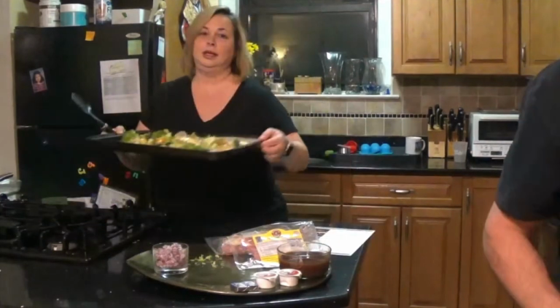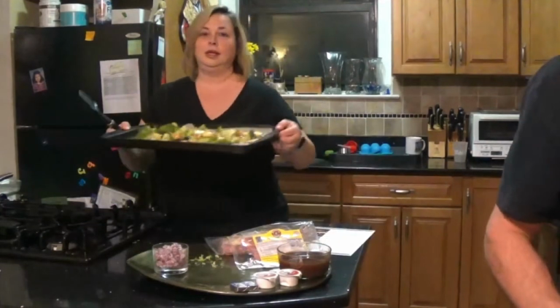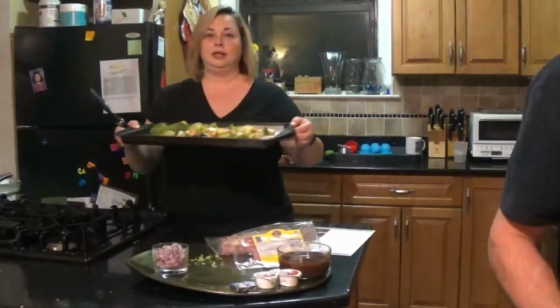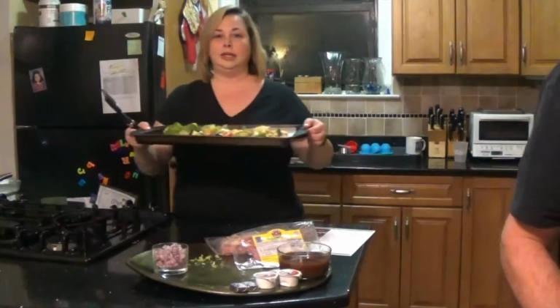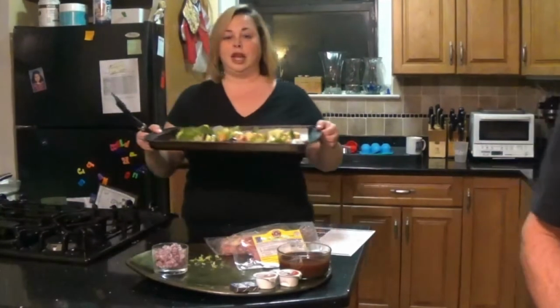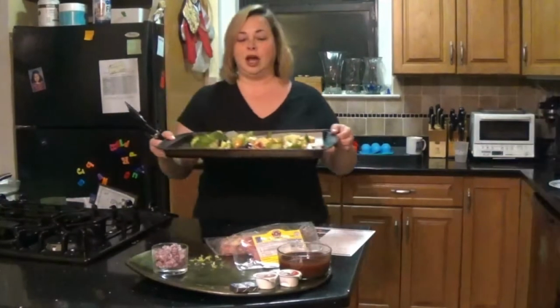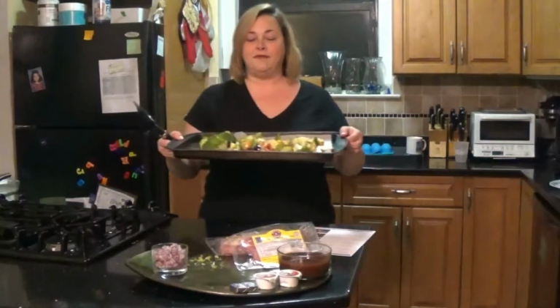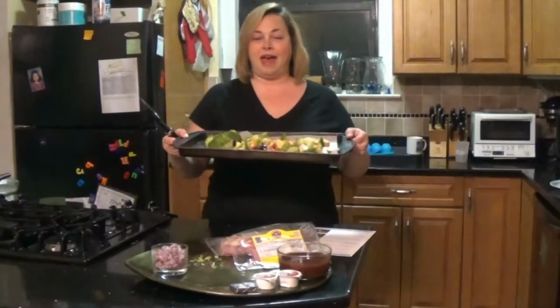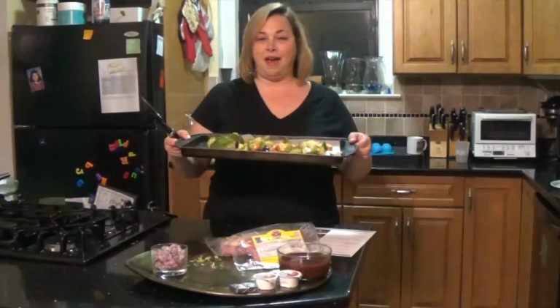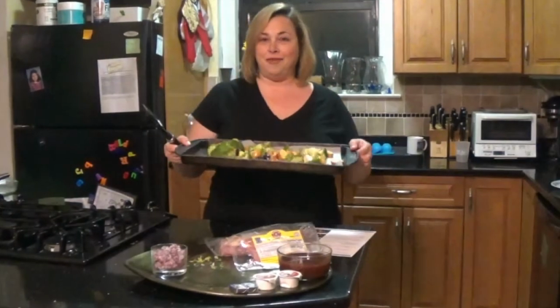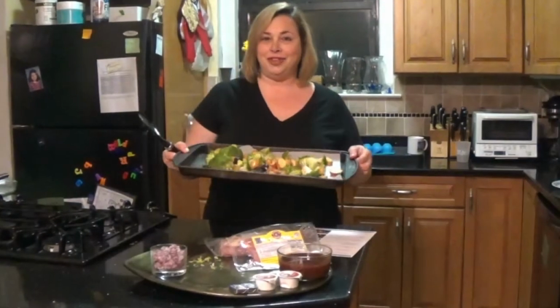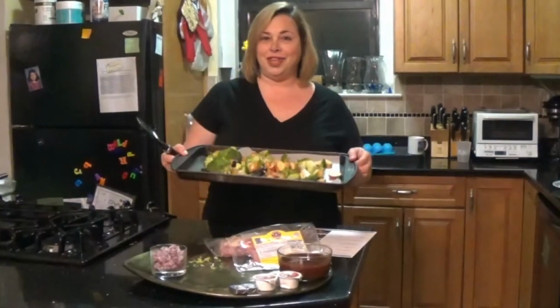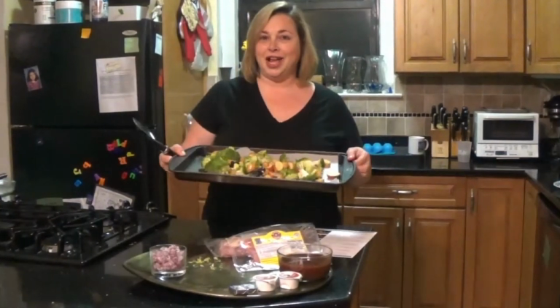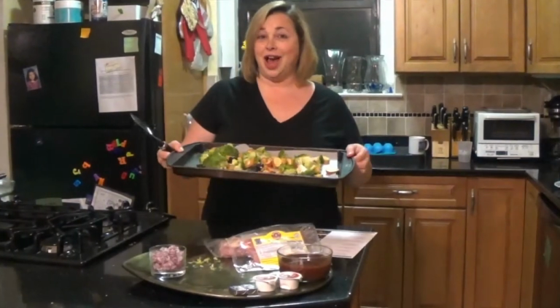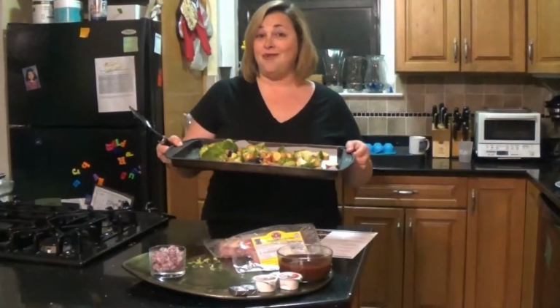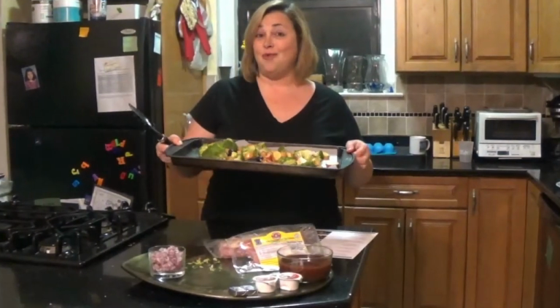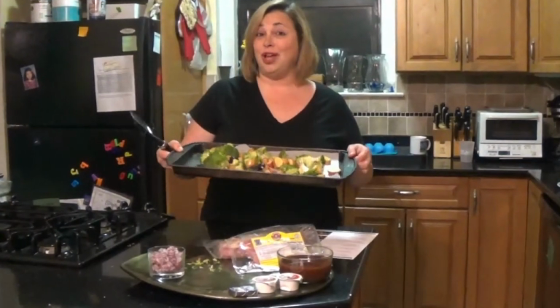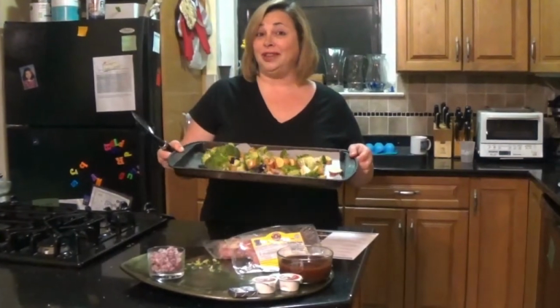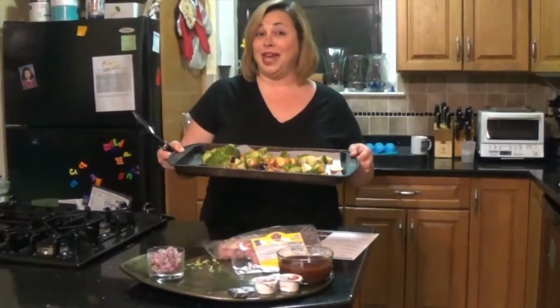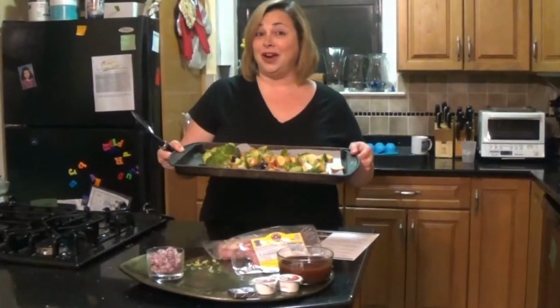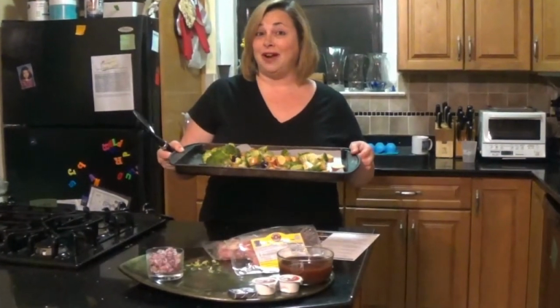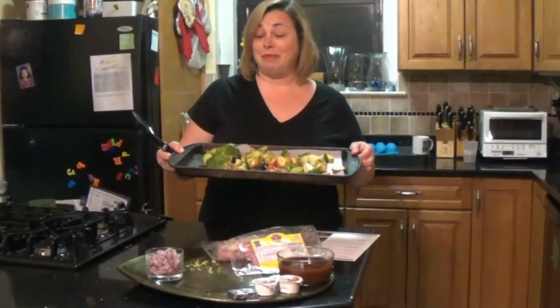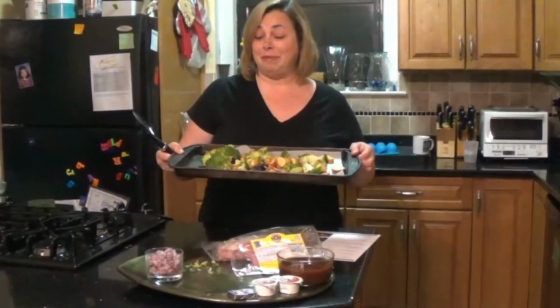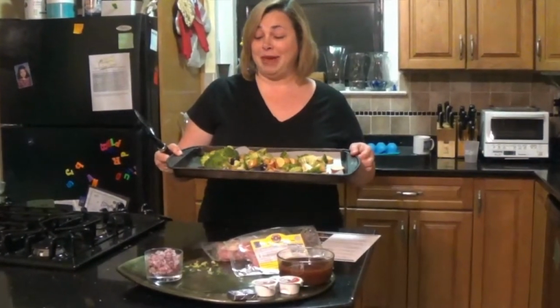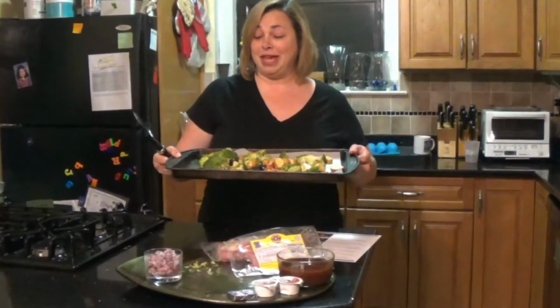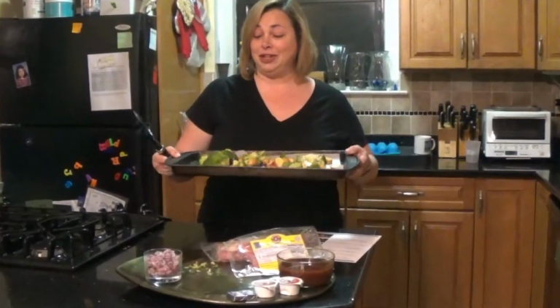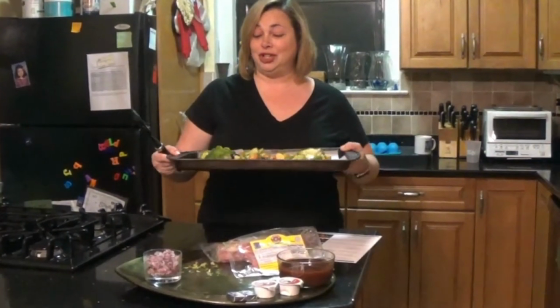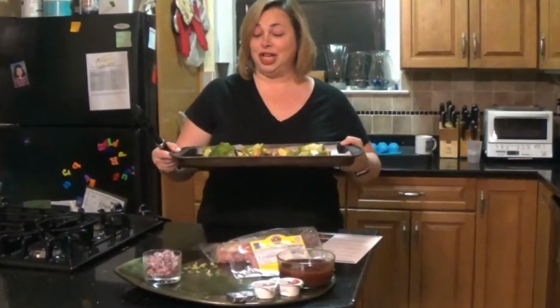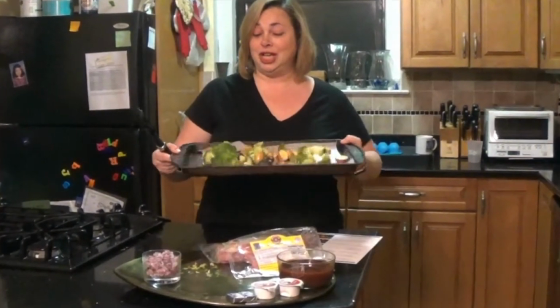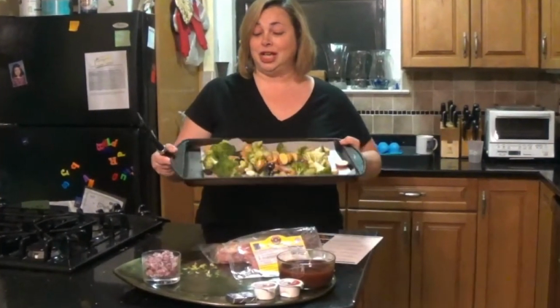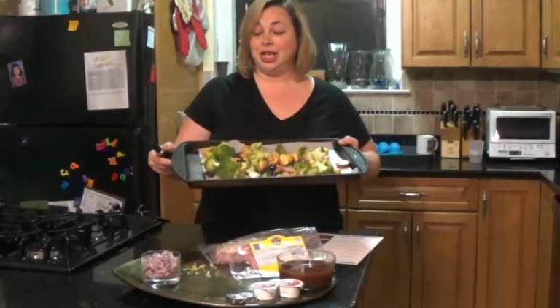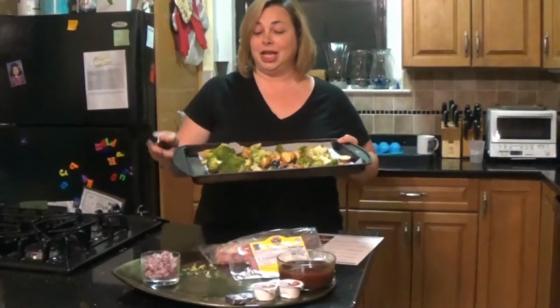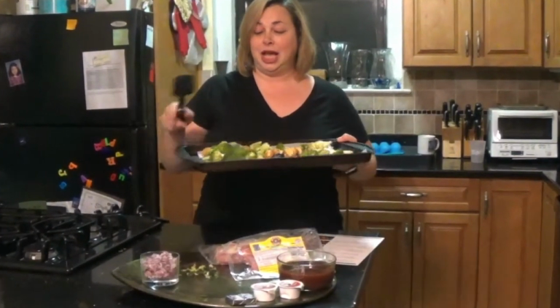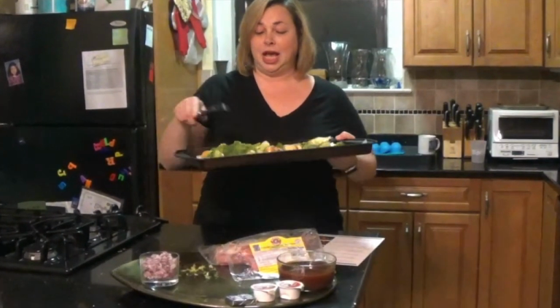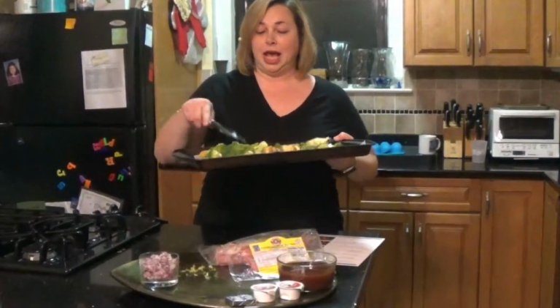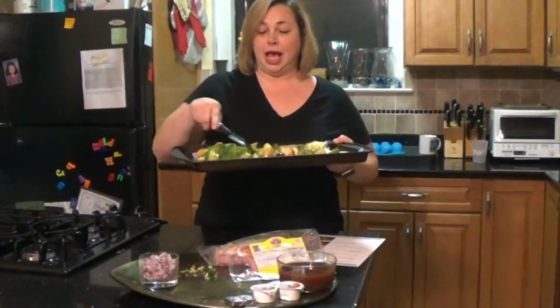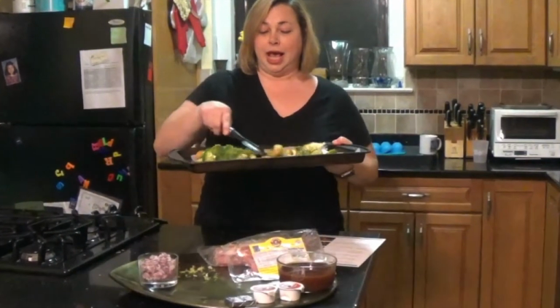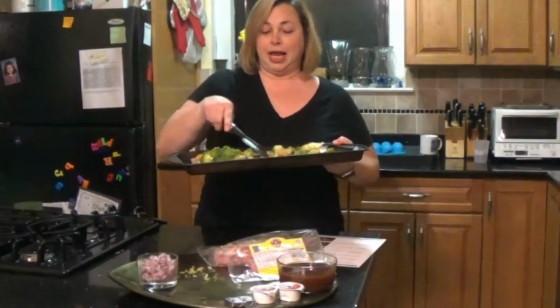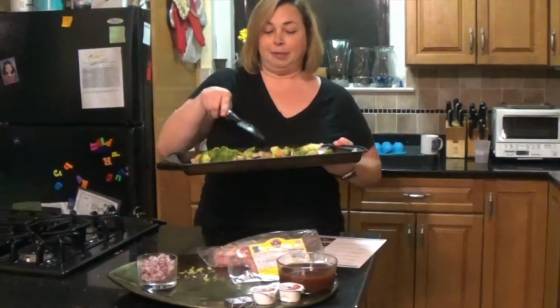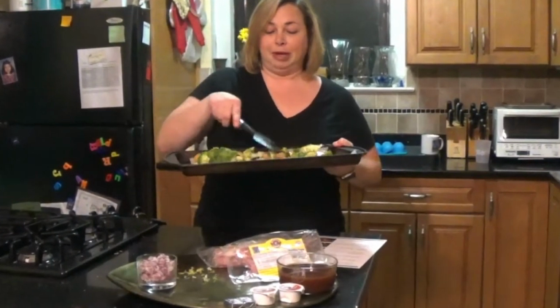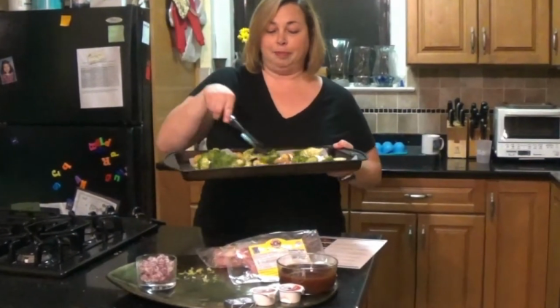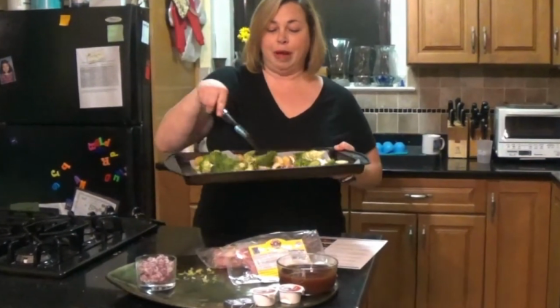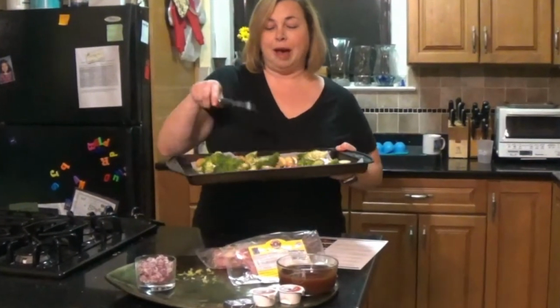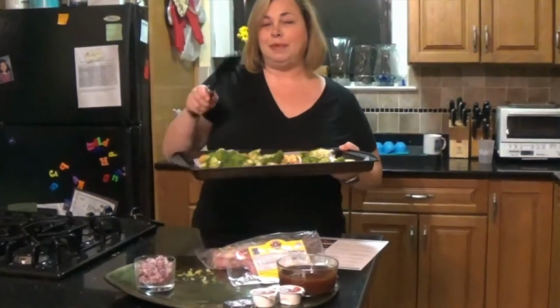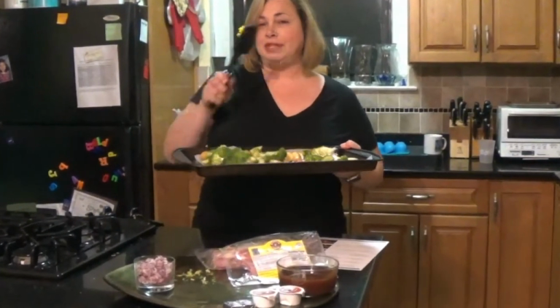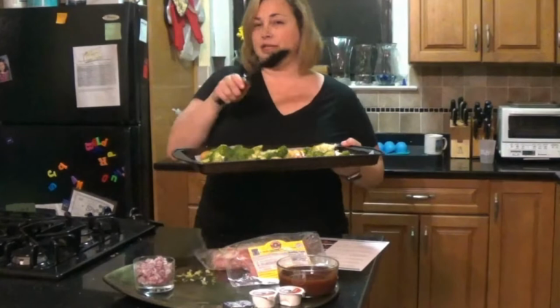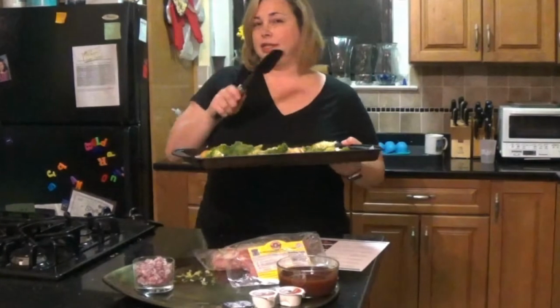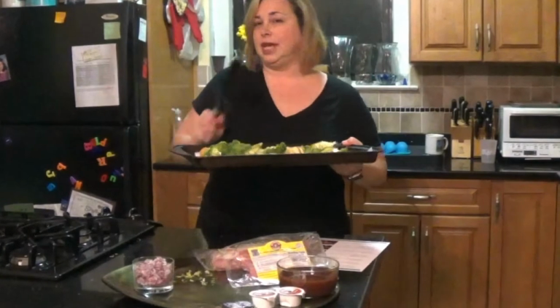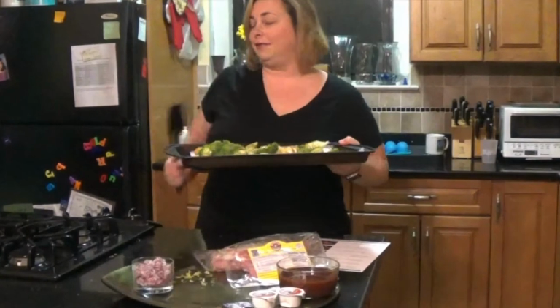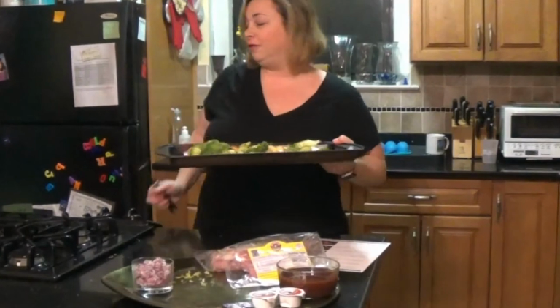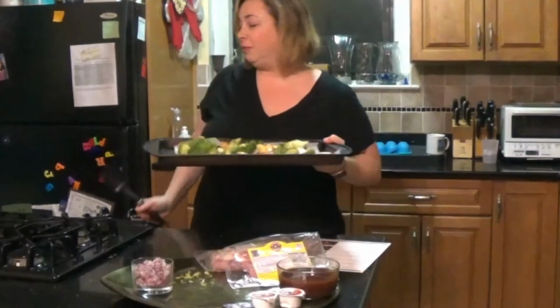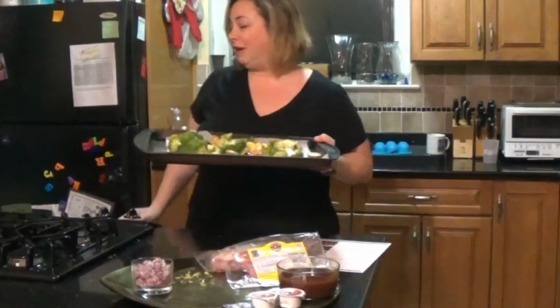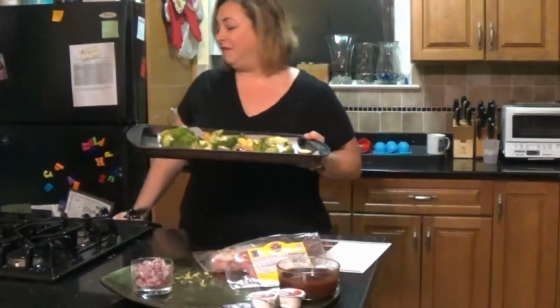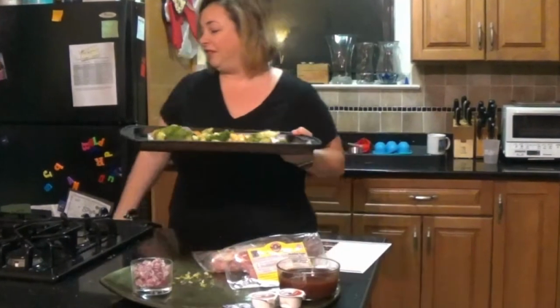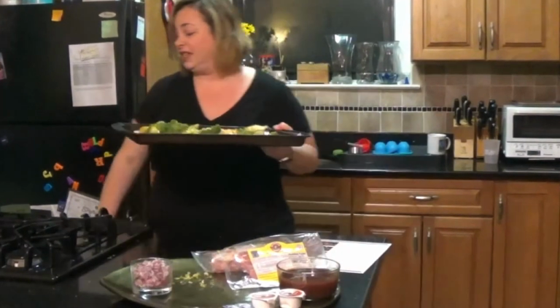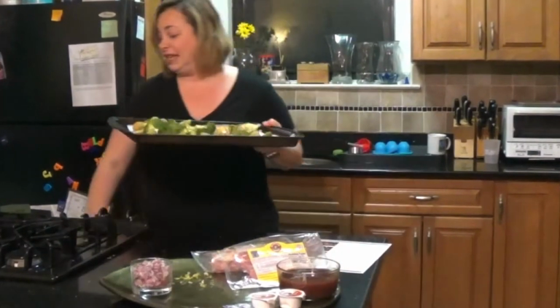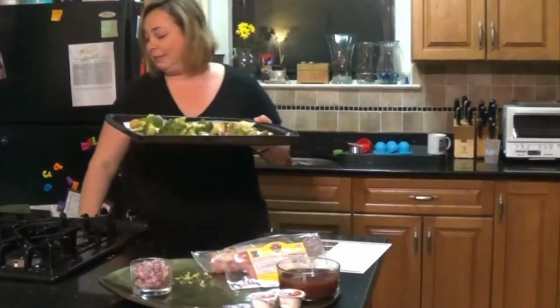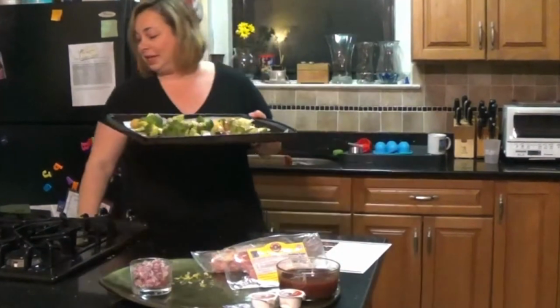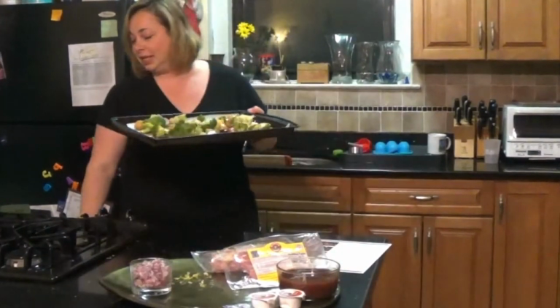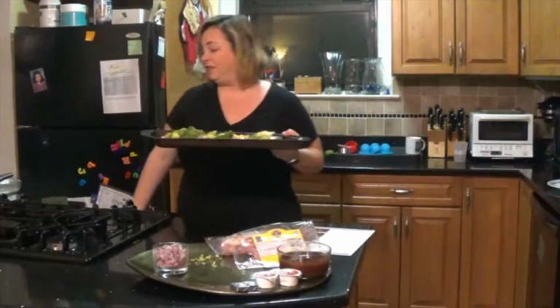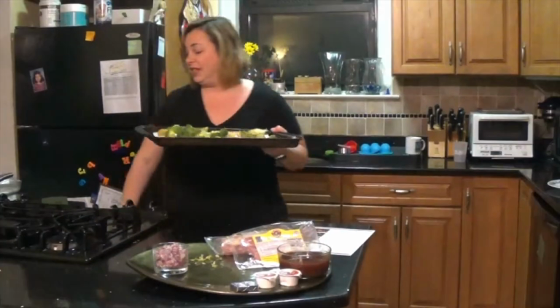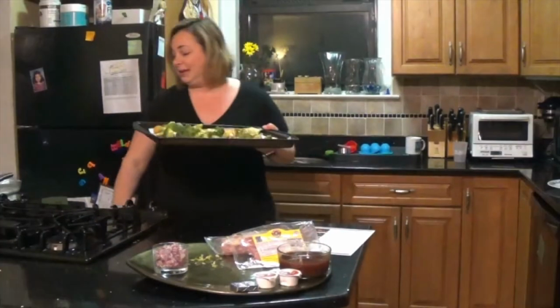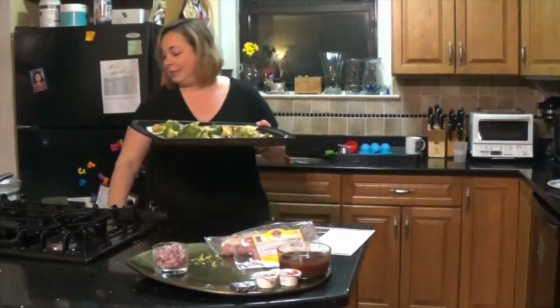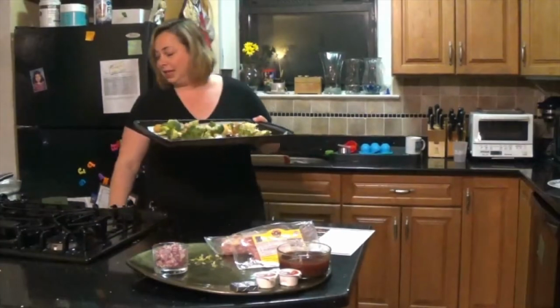Now I have everything in one layer on my baking sheet and I'm going to pop this into the oven for about 15 minutes.